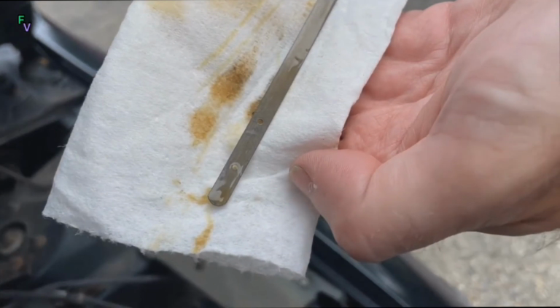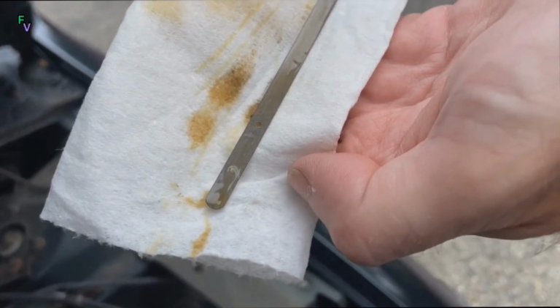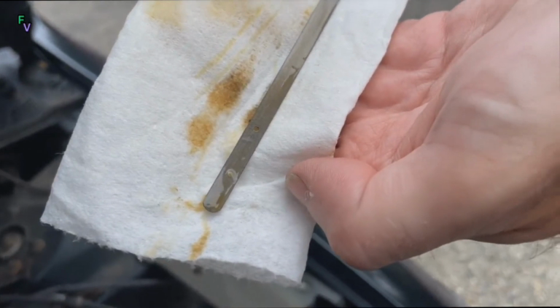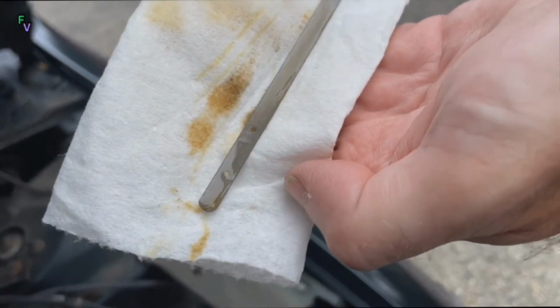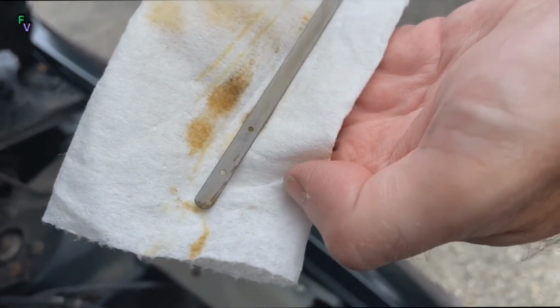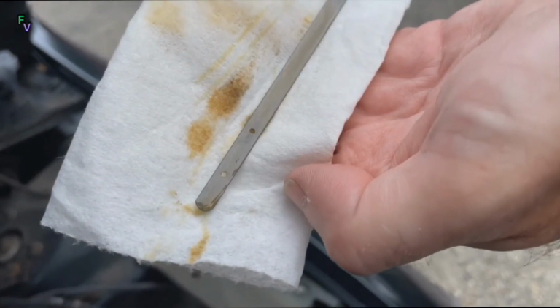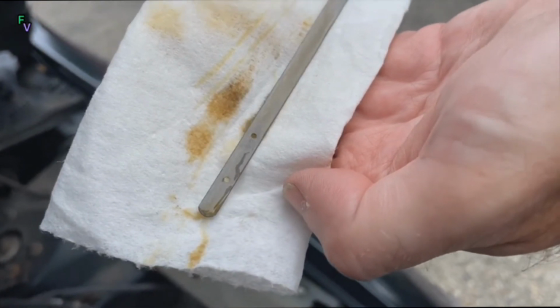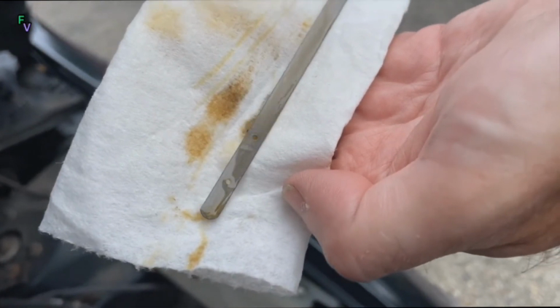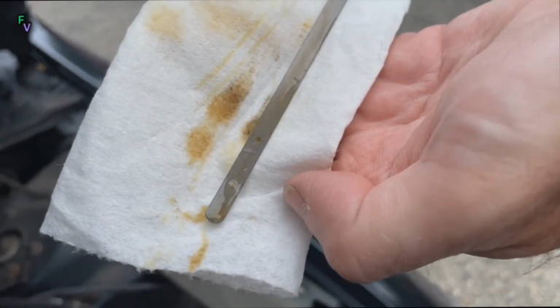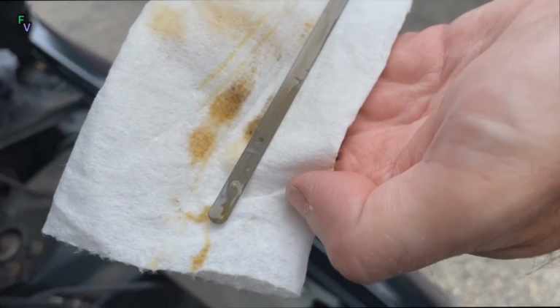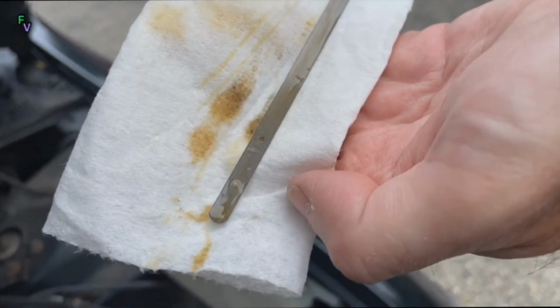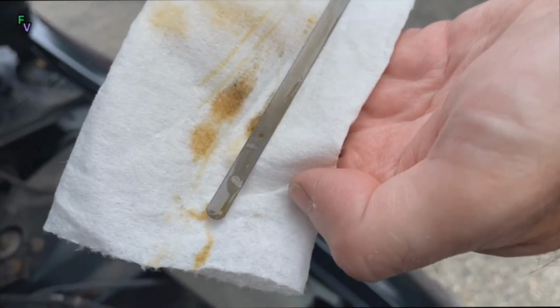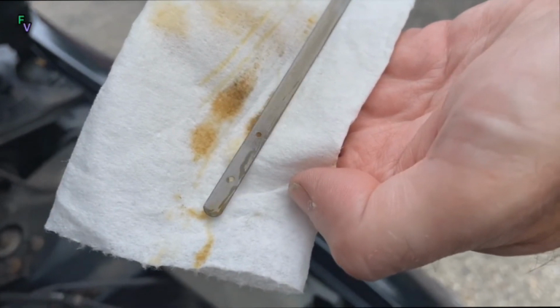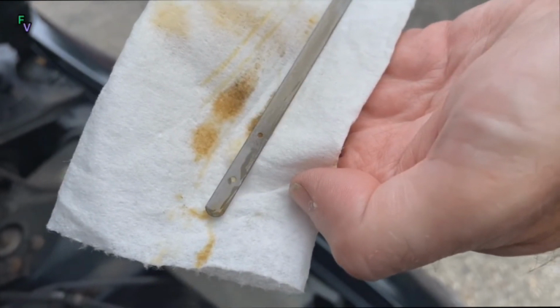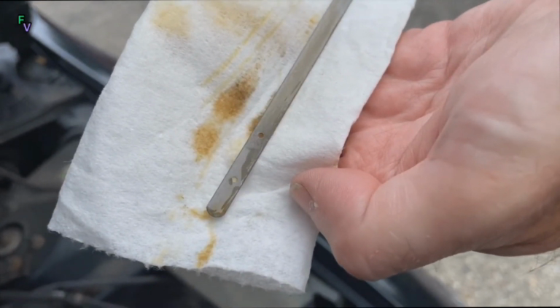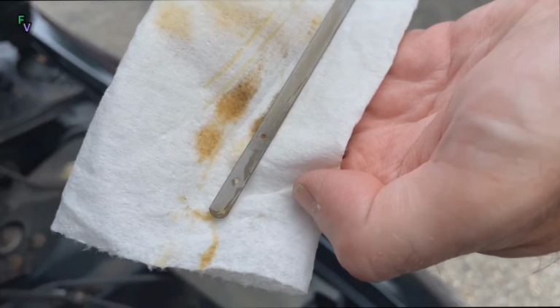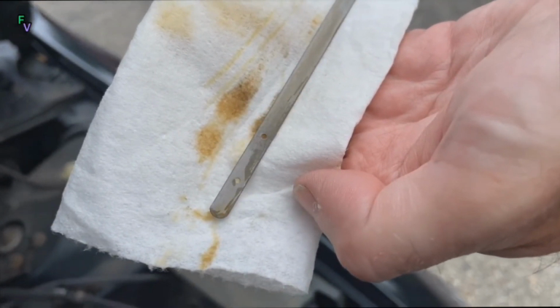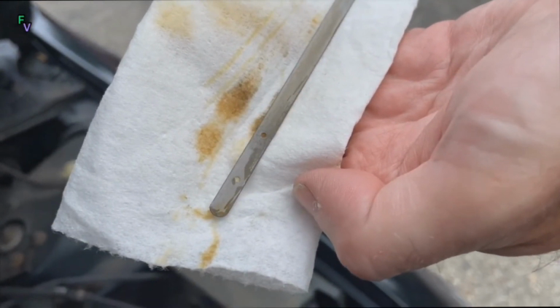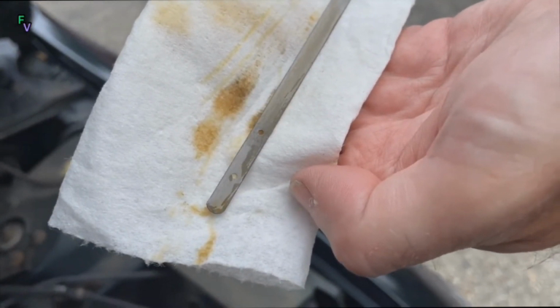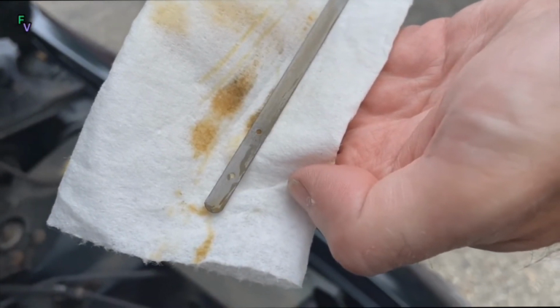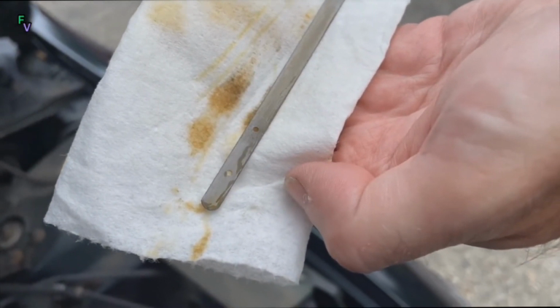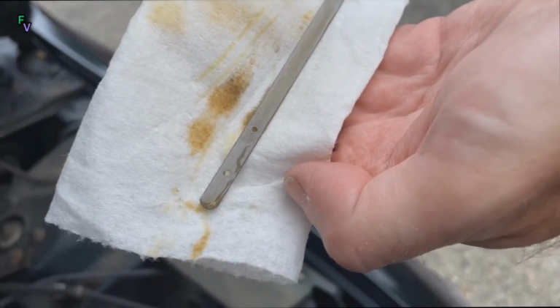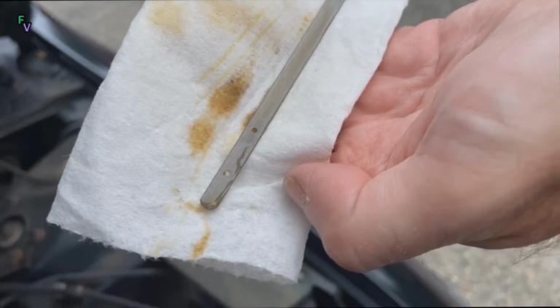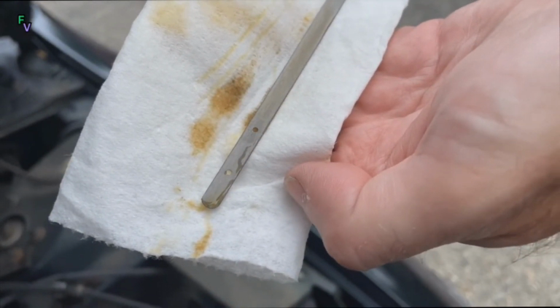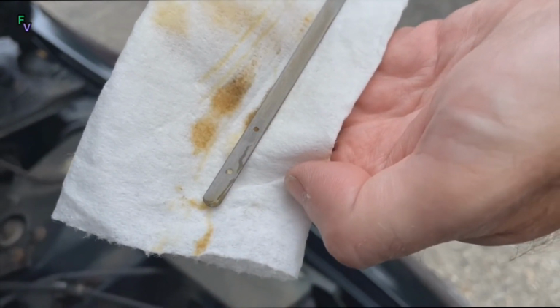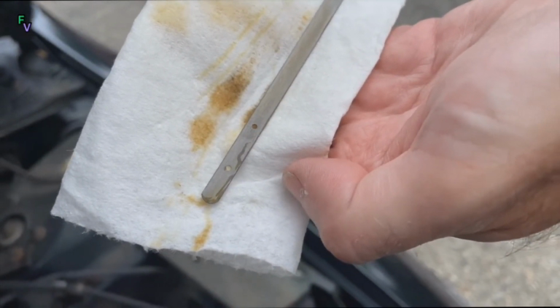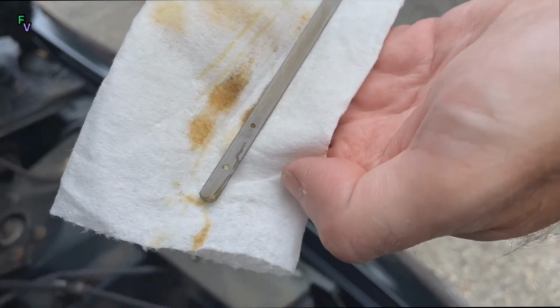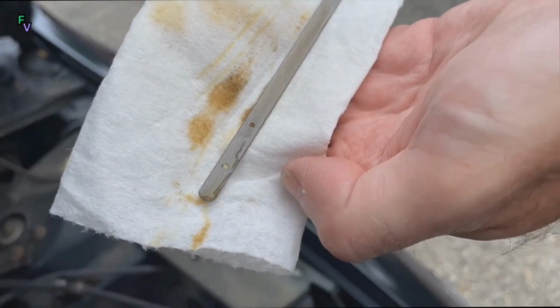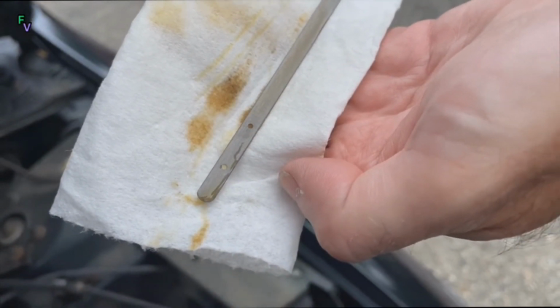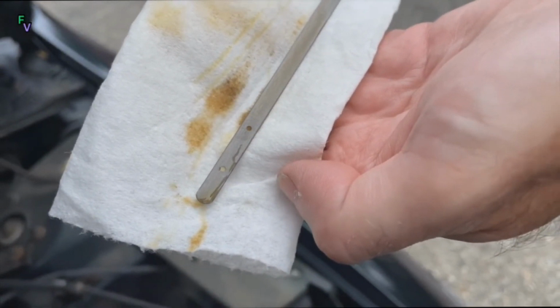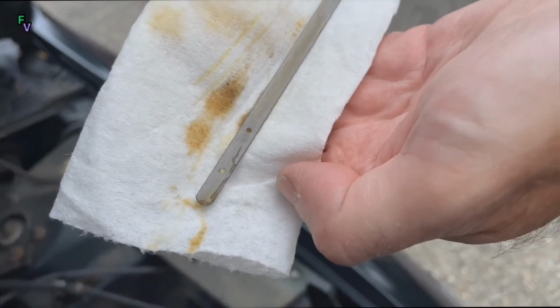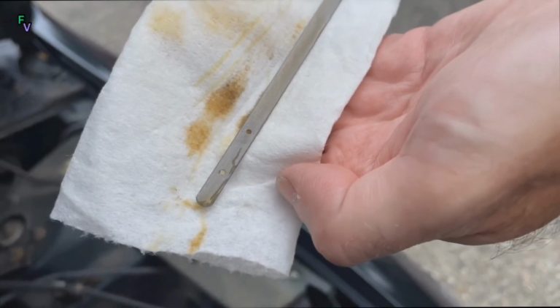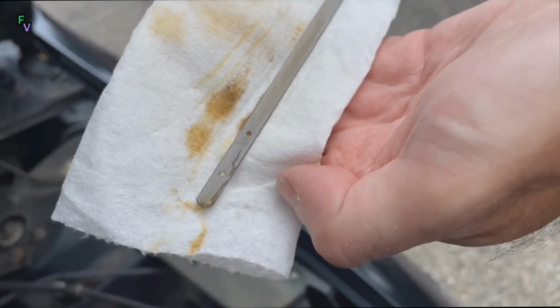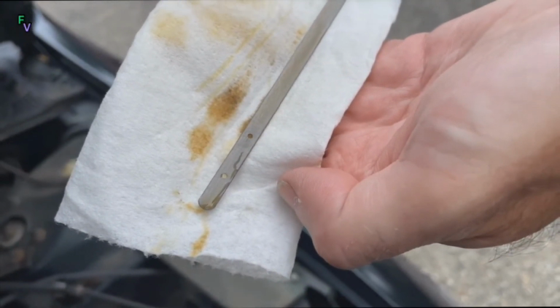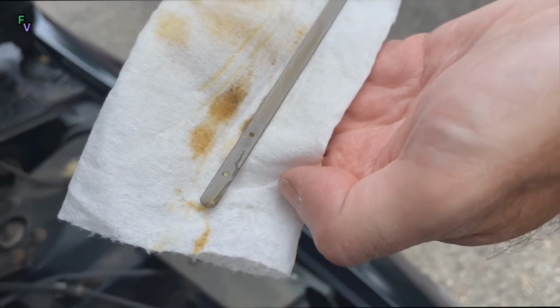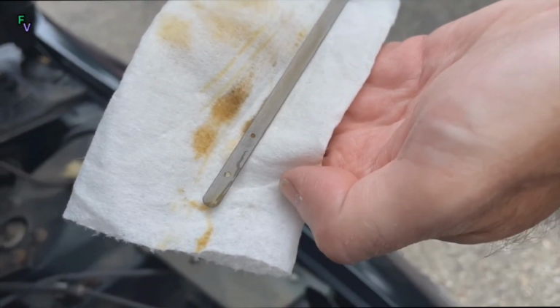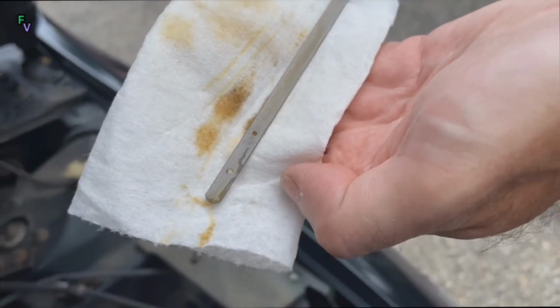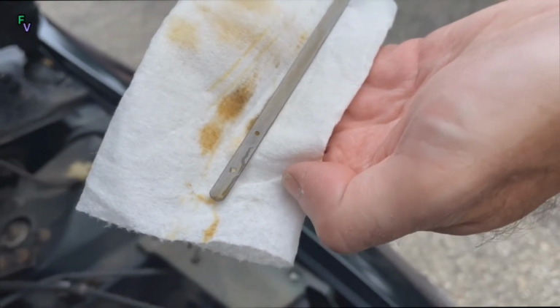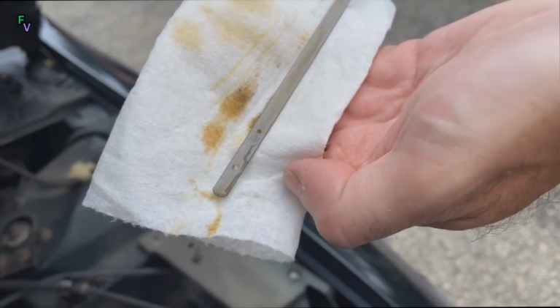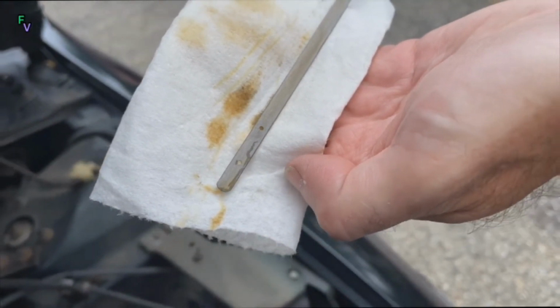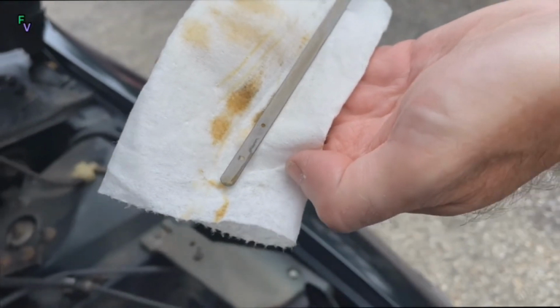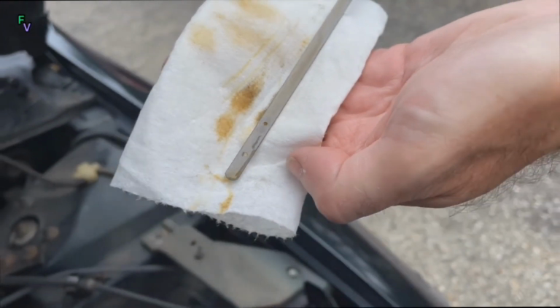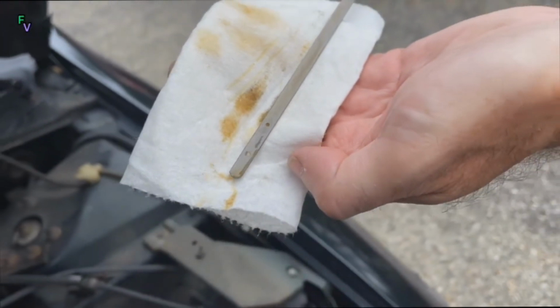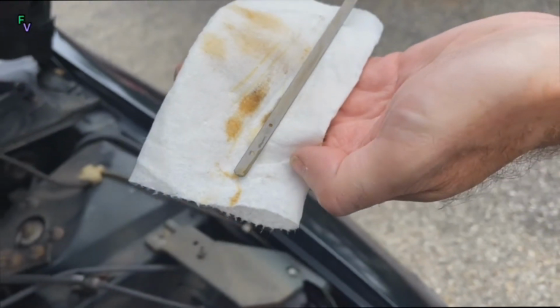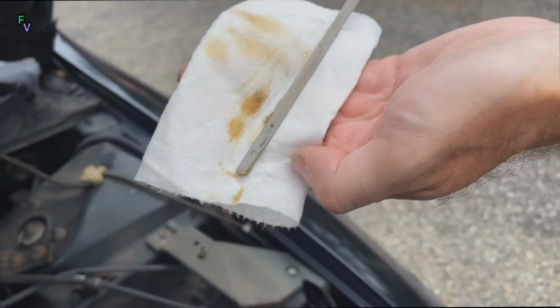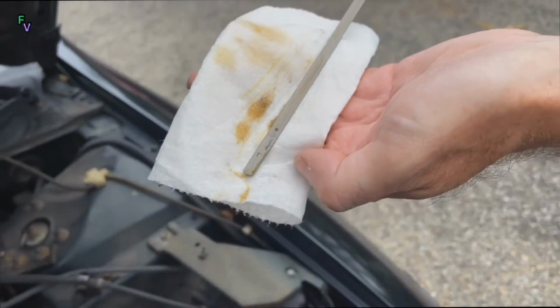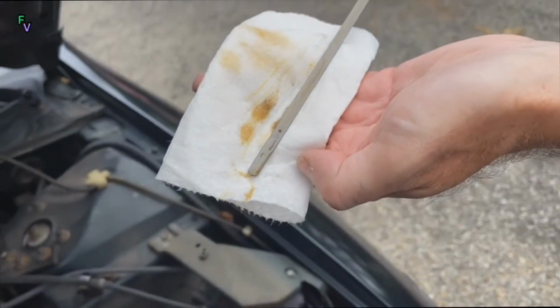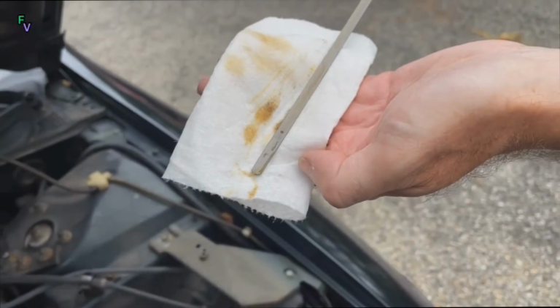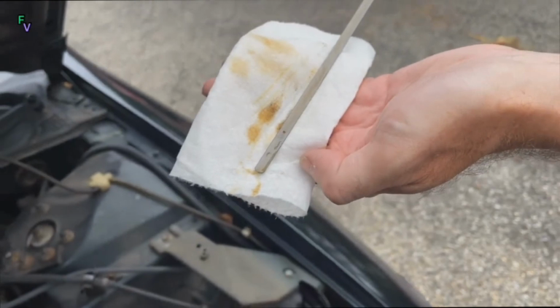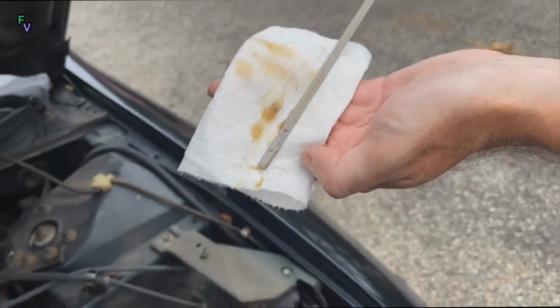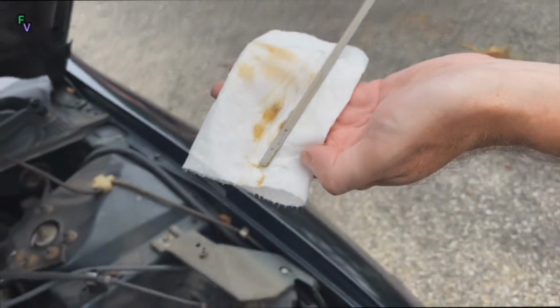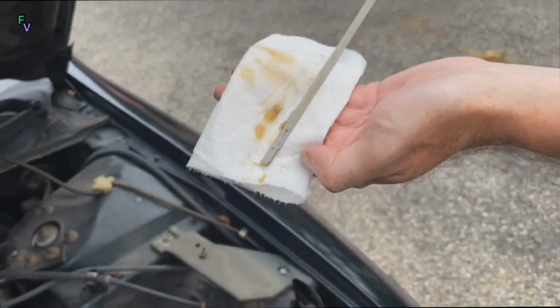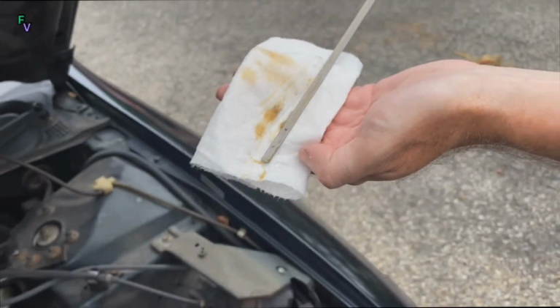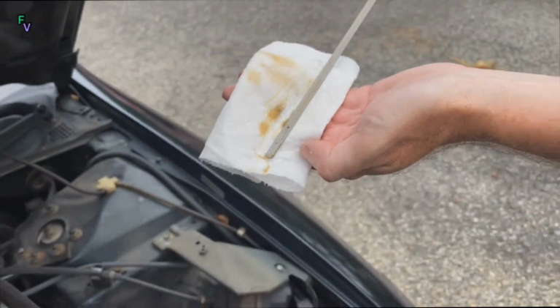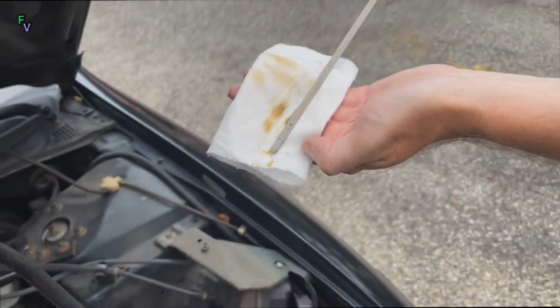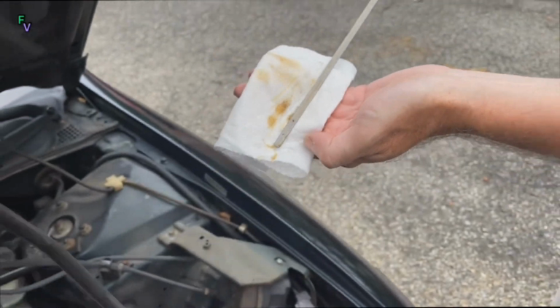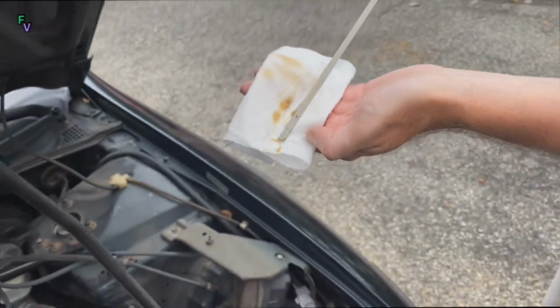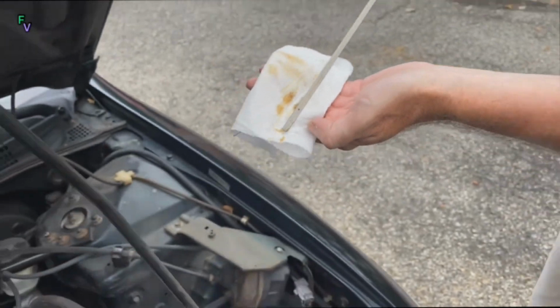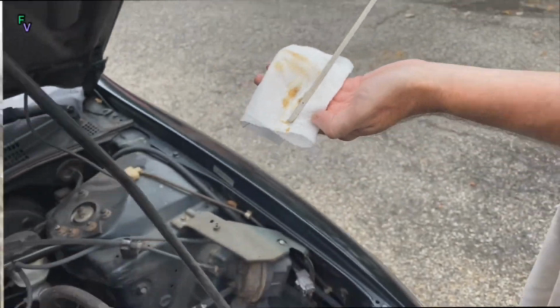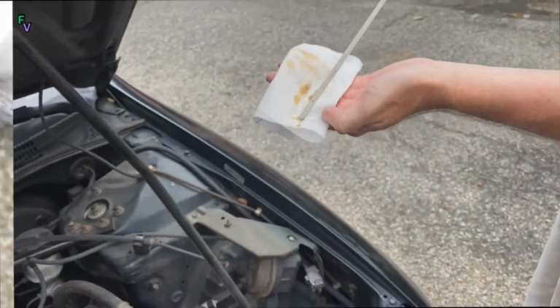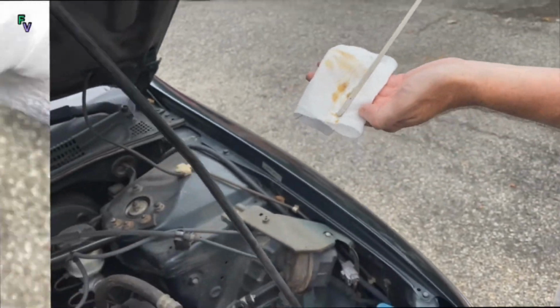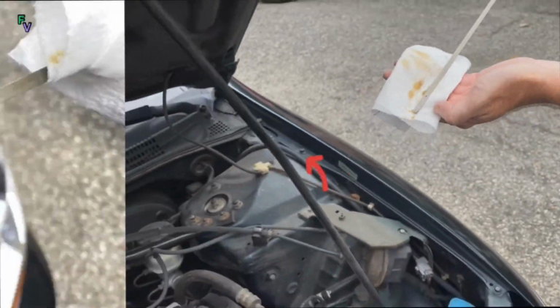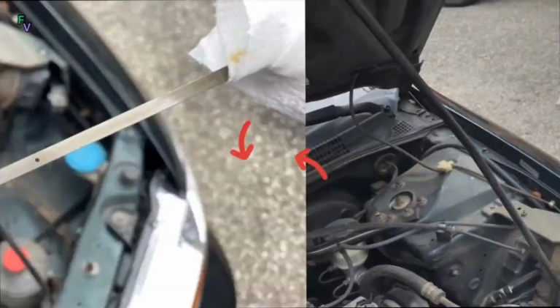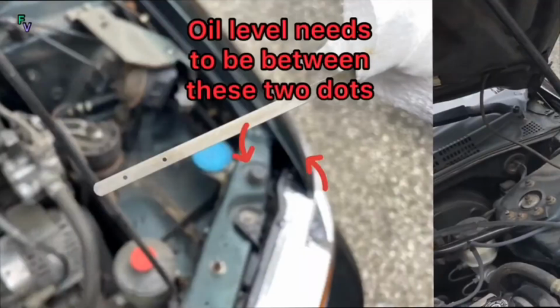It looks like we're just under that one dot, so we're going to go ahead and add a little oil. Overall, just make sure you check your owner's manual when you're doing this.